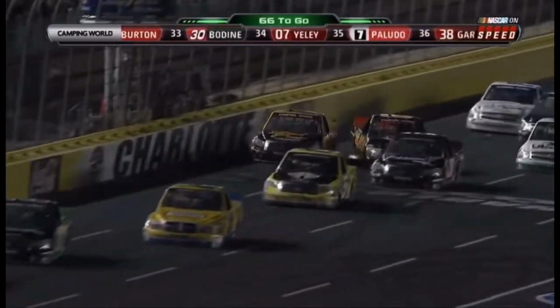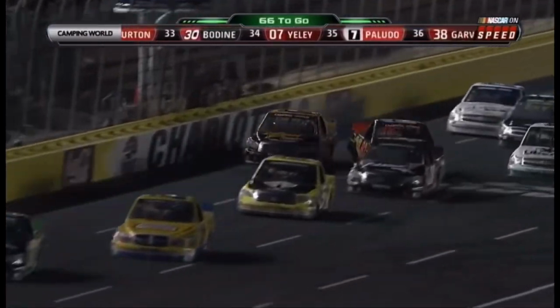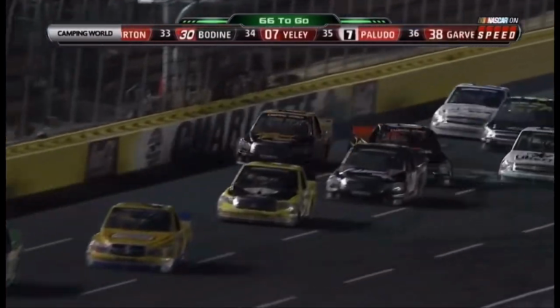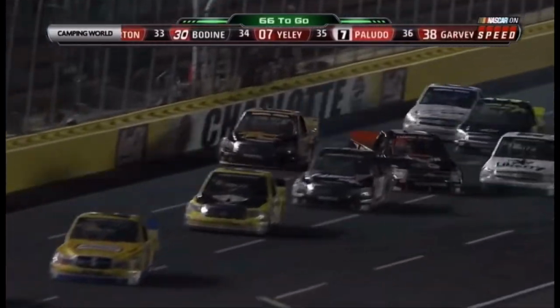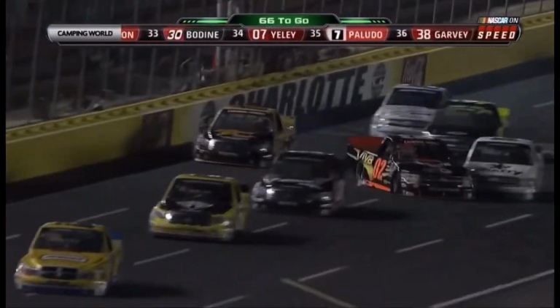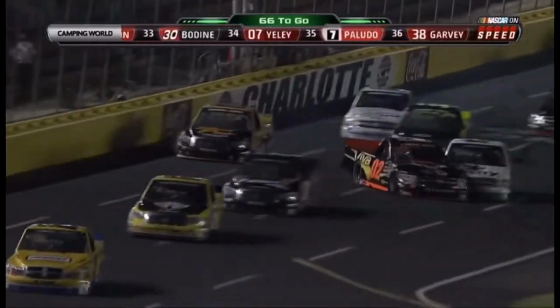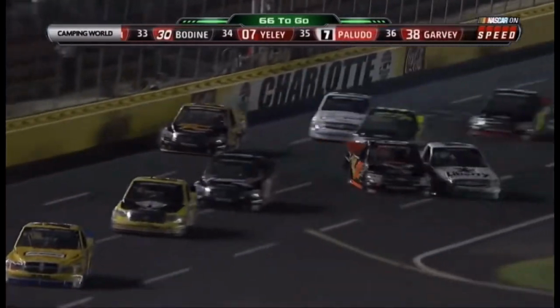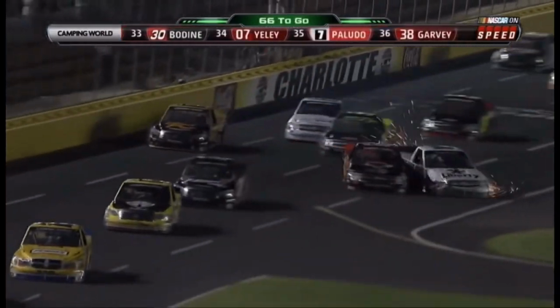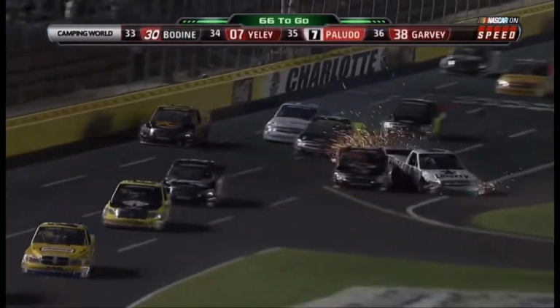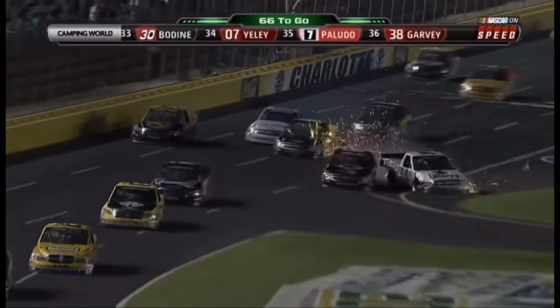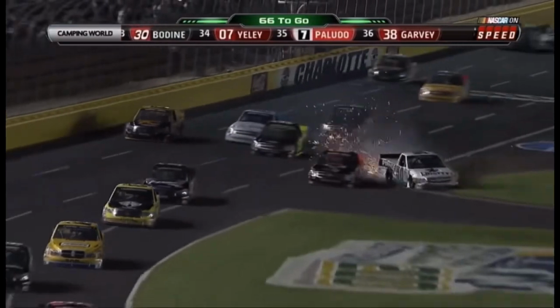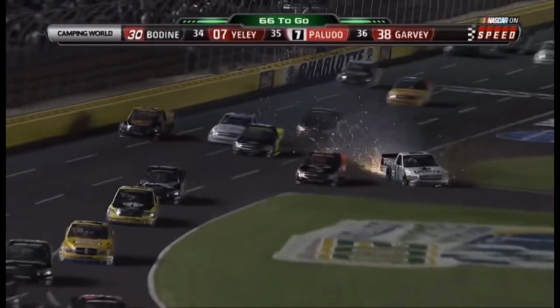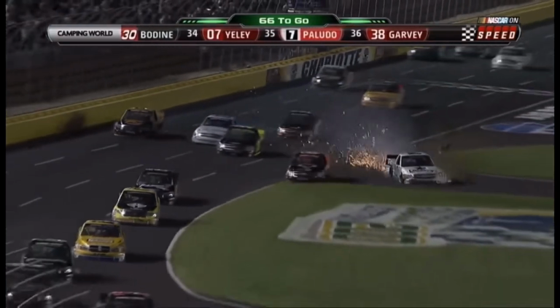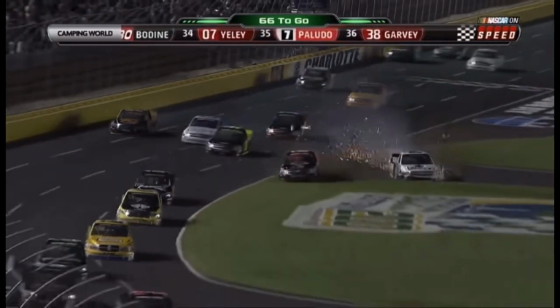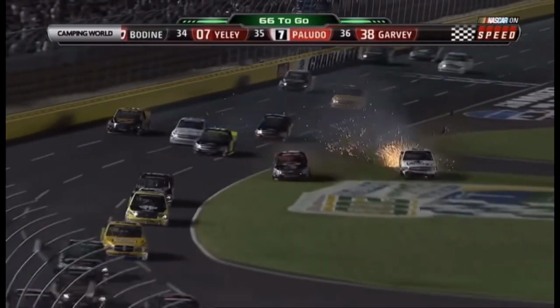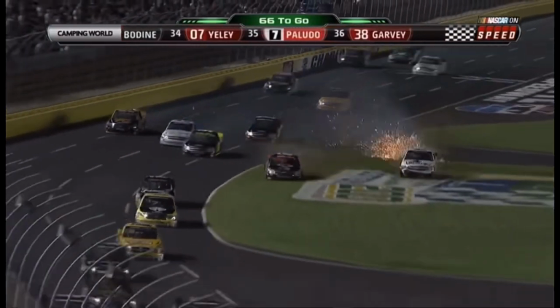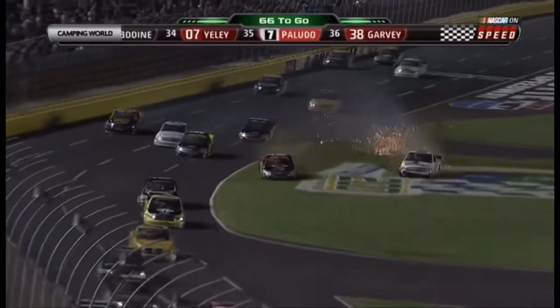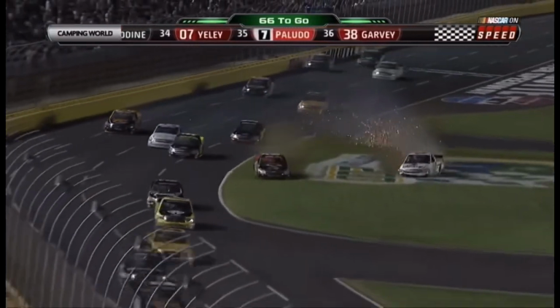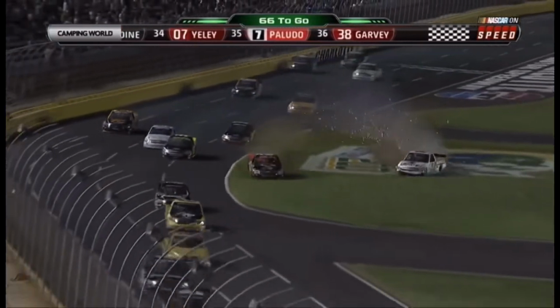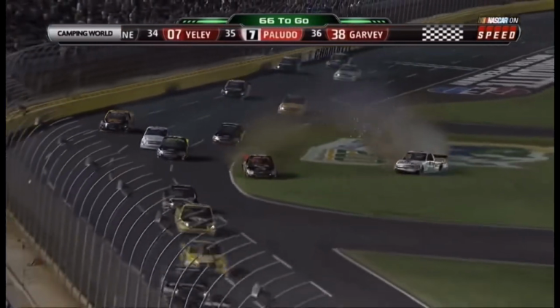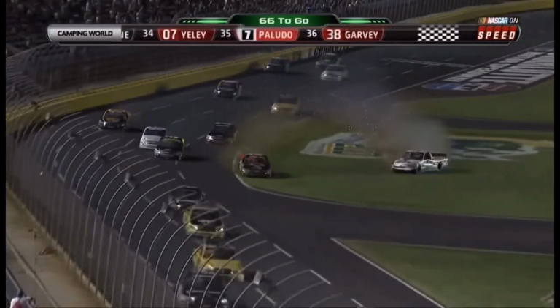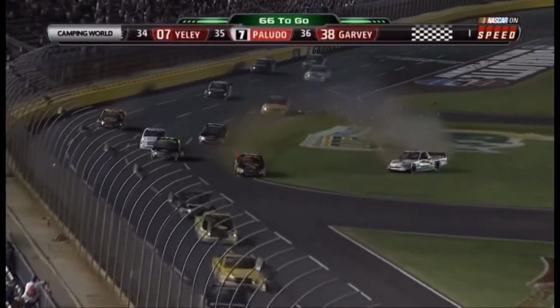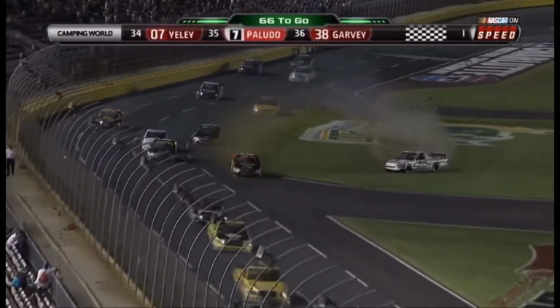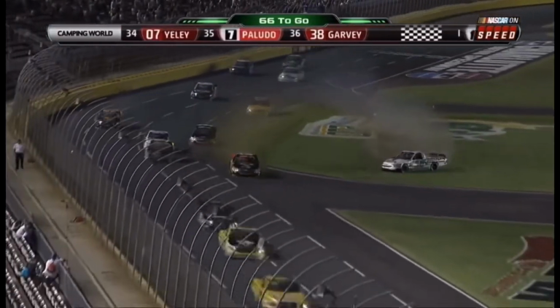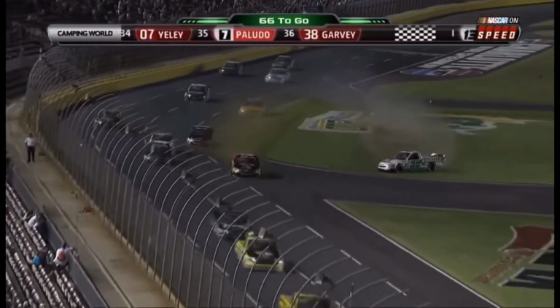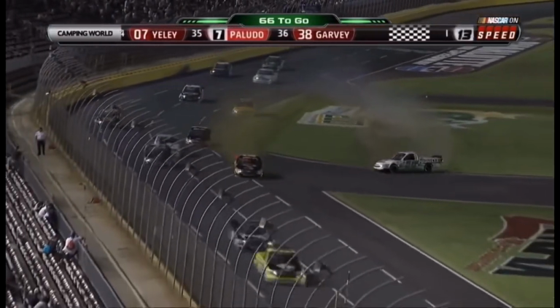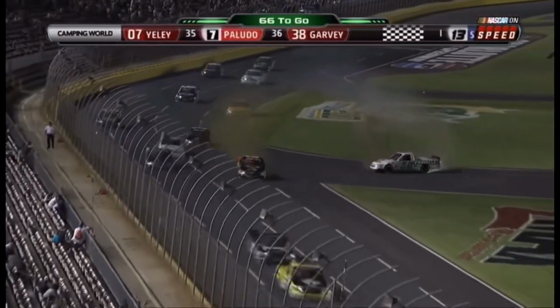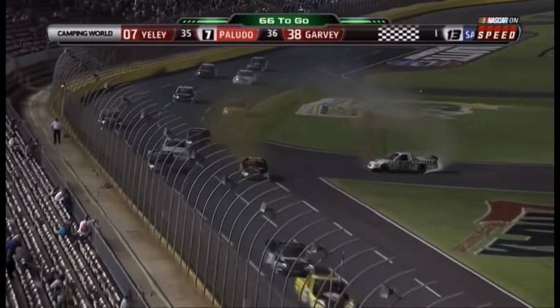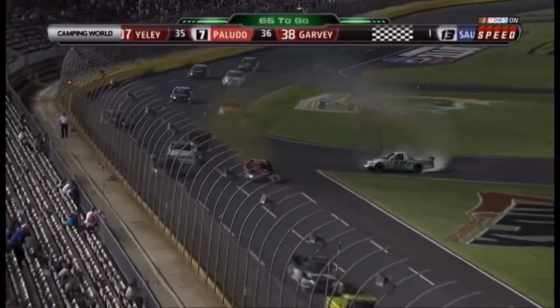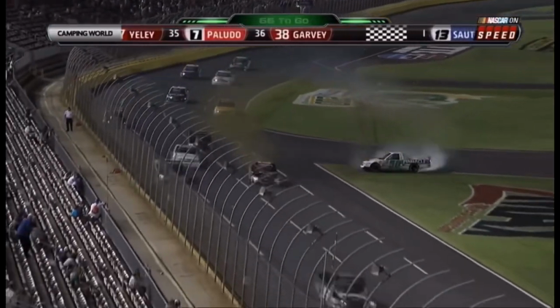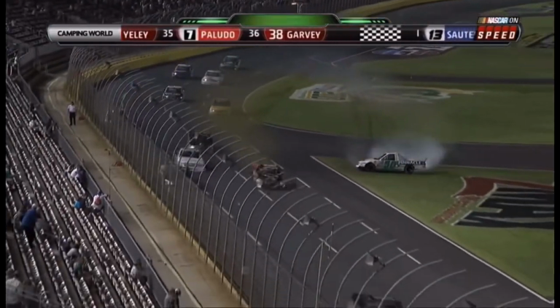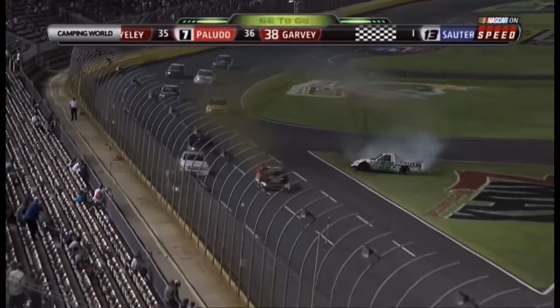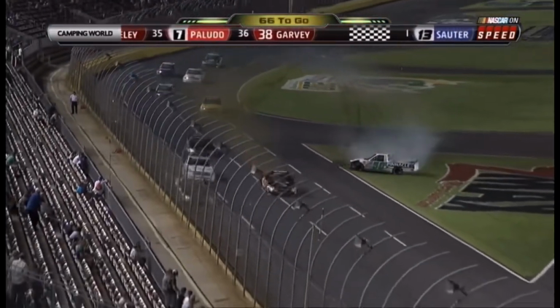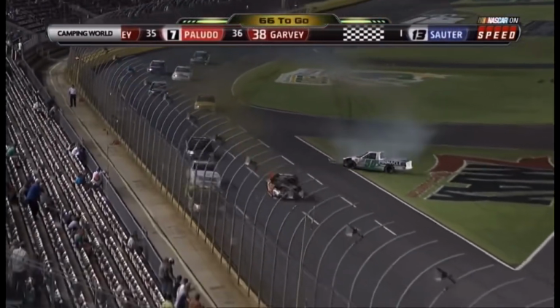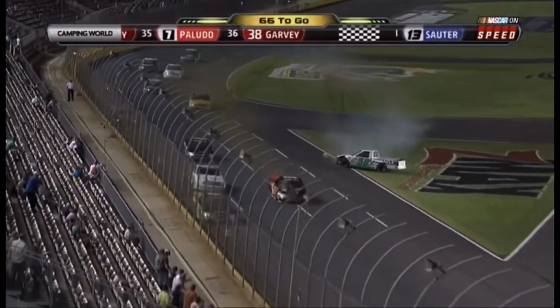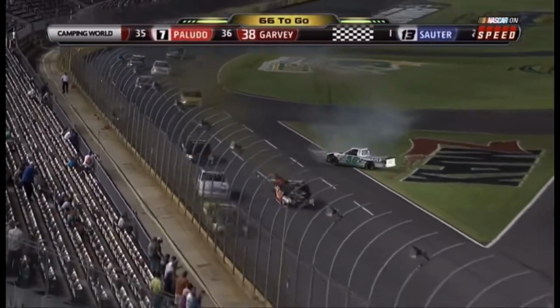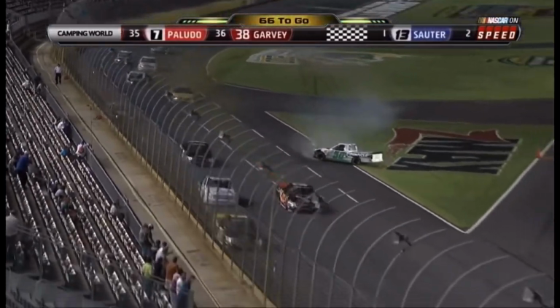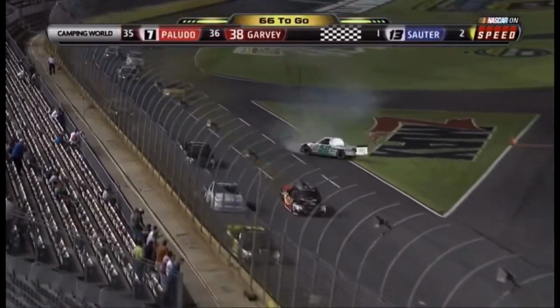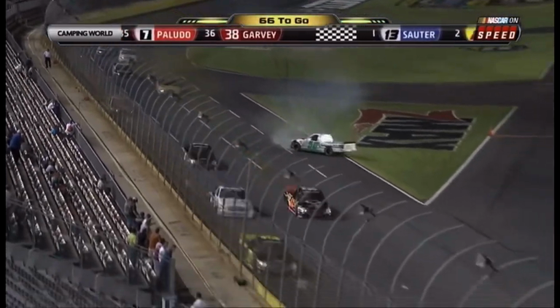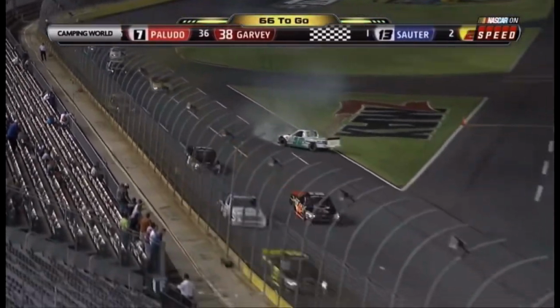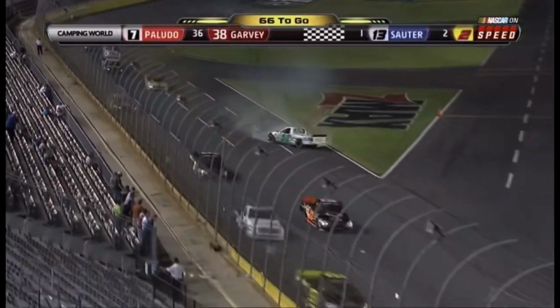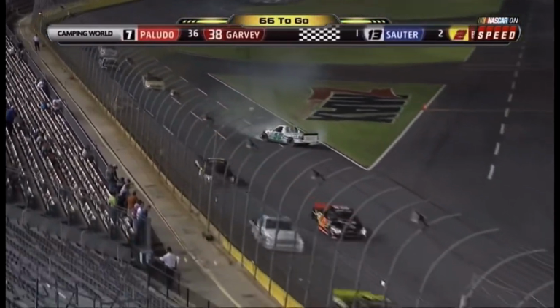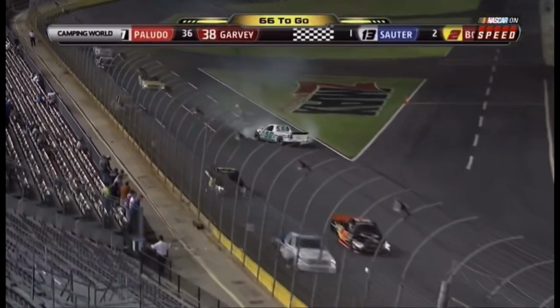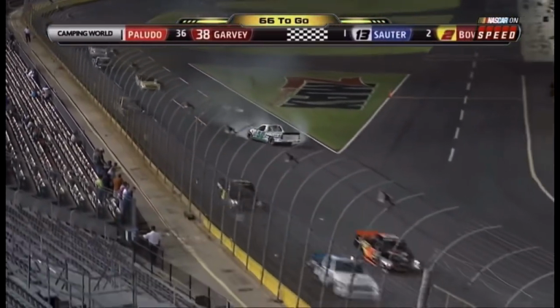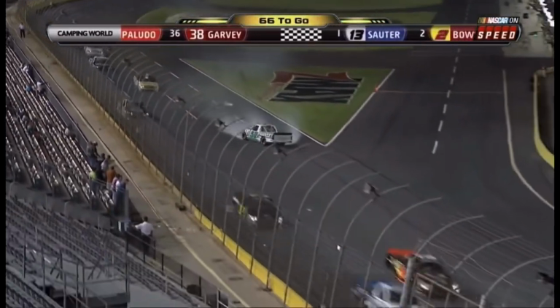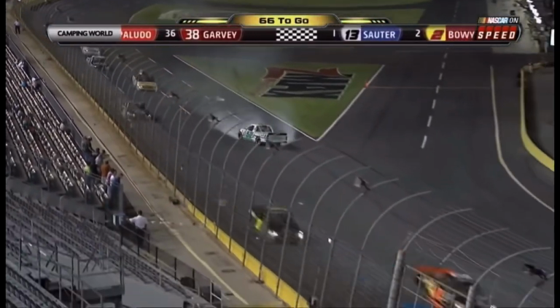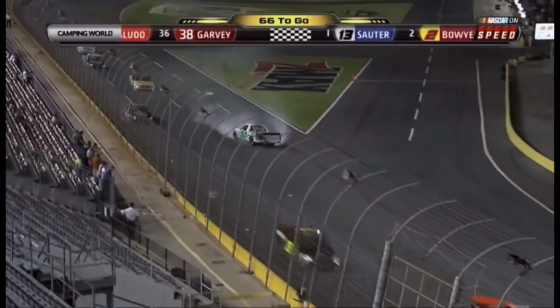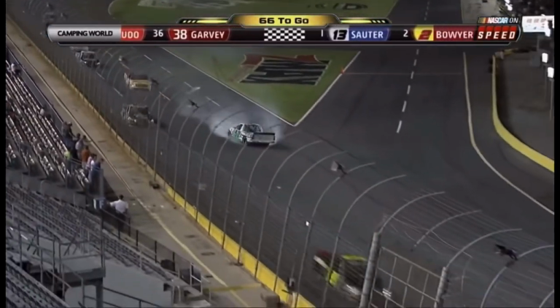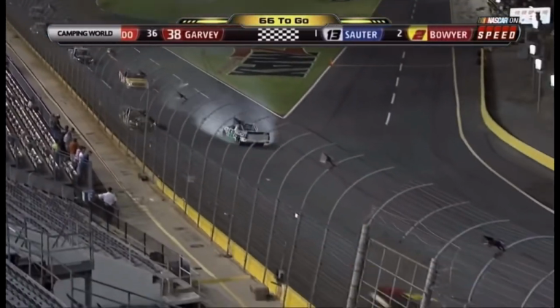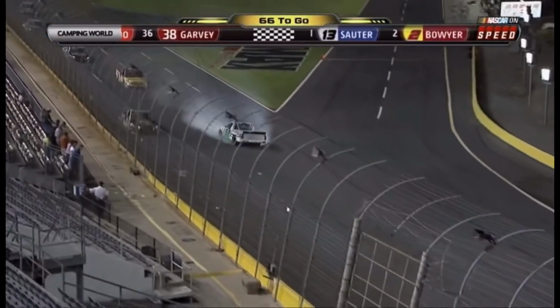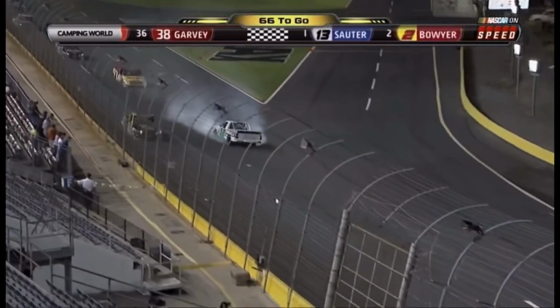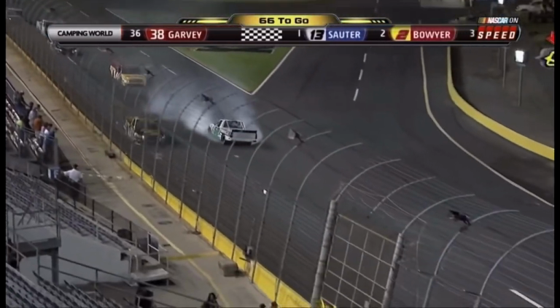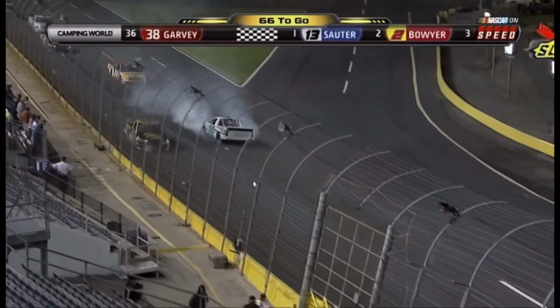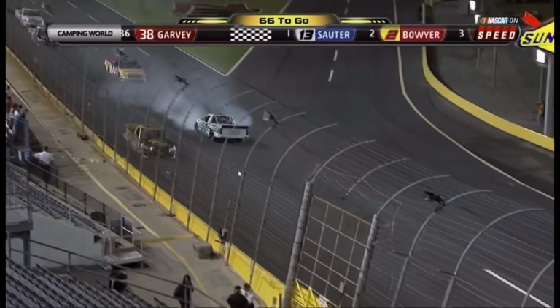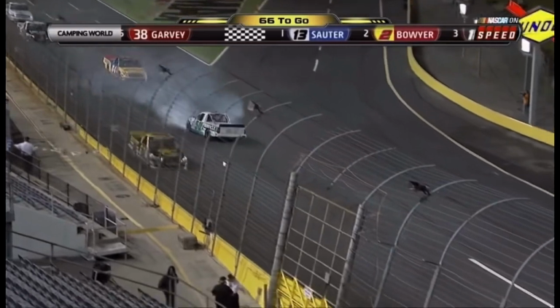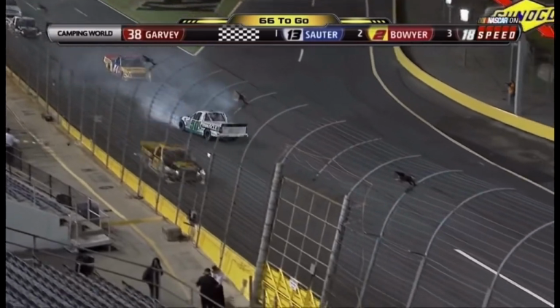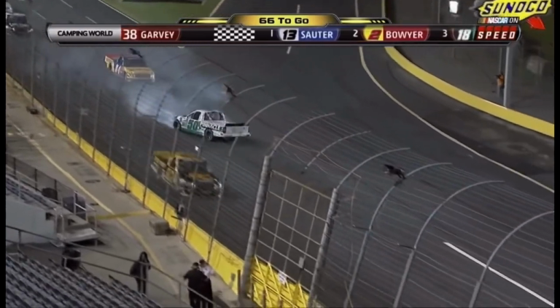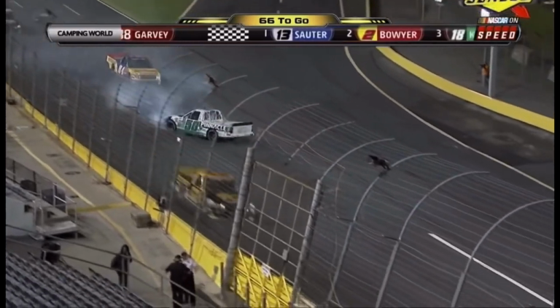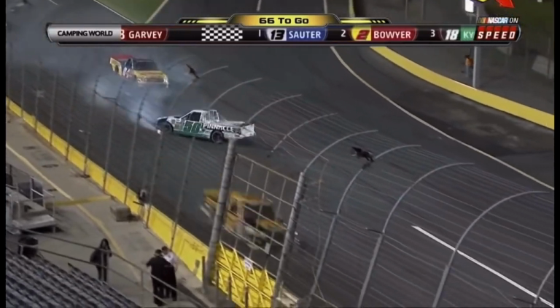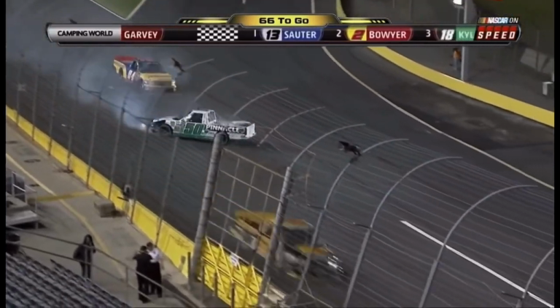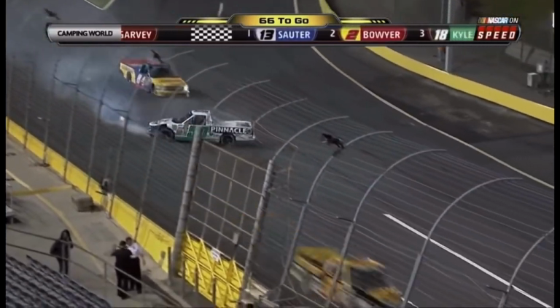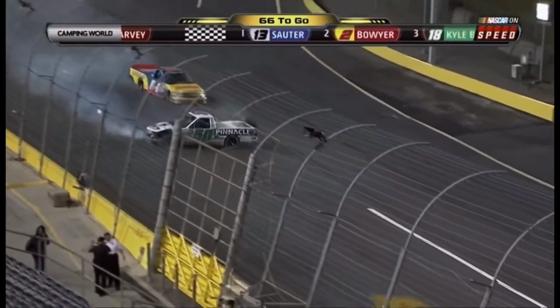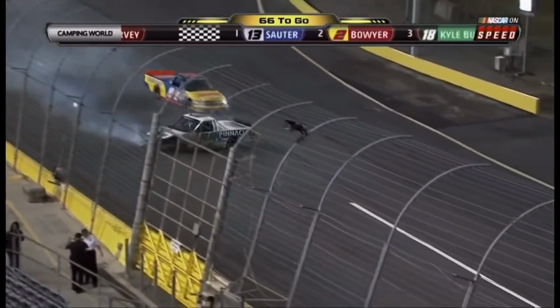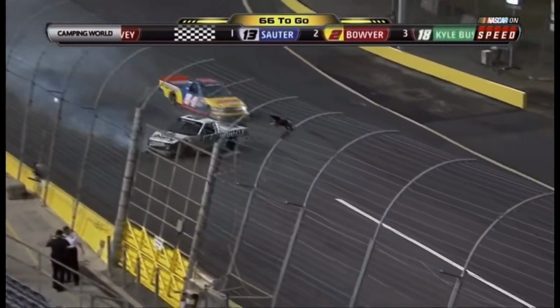He got in — and he's going to crash, right behind him. Check up, check up. Checking to avoid was the 02 of Jamie Dick.